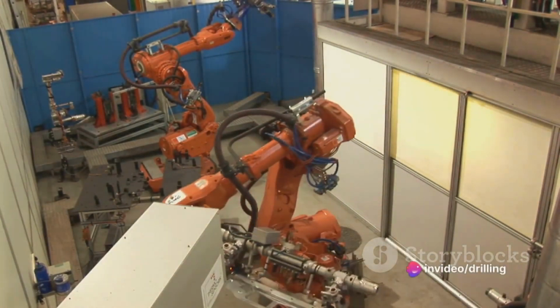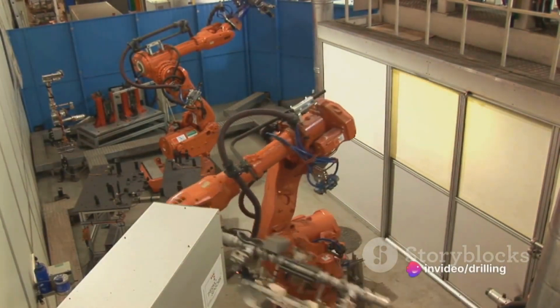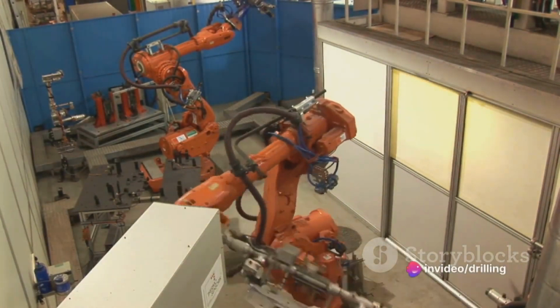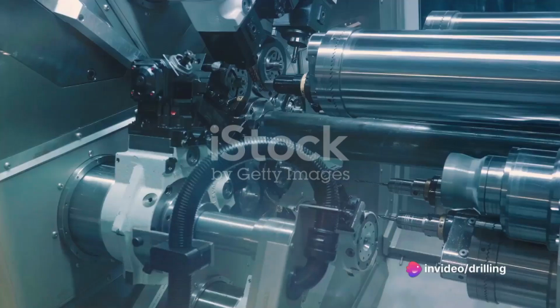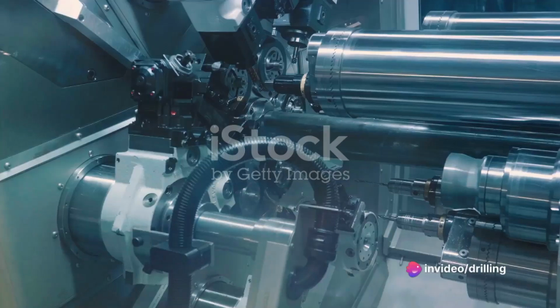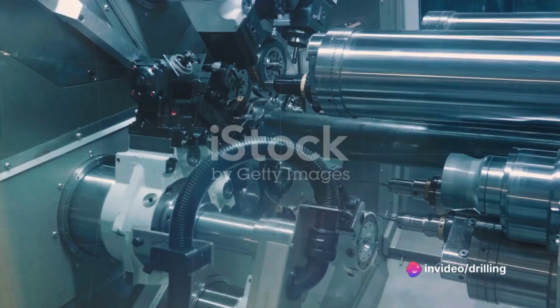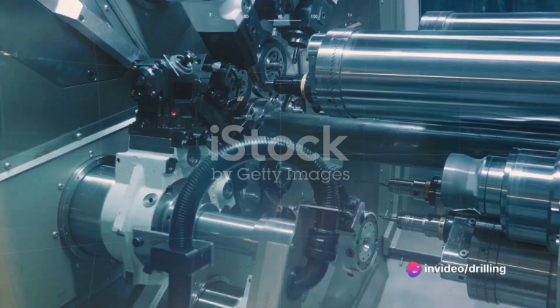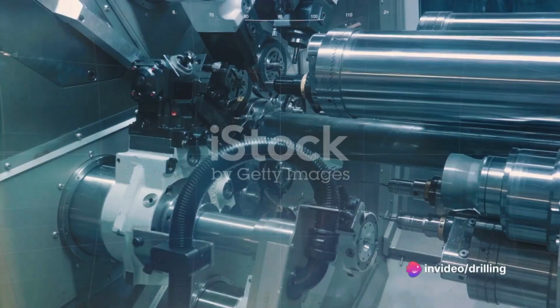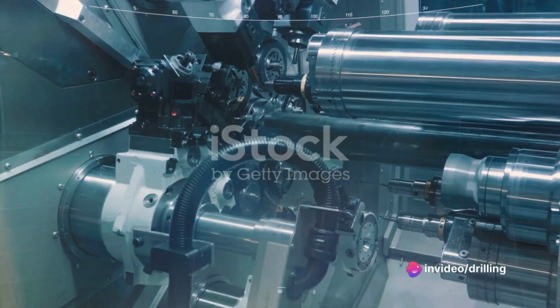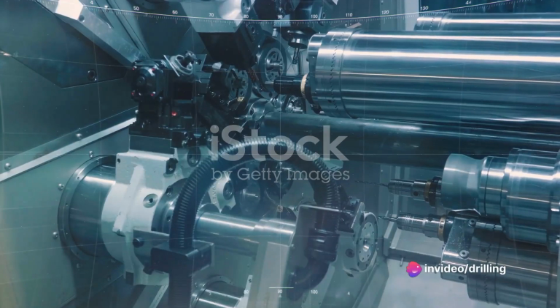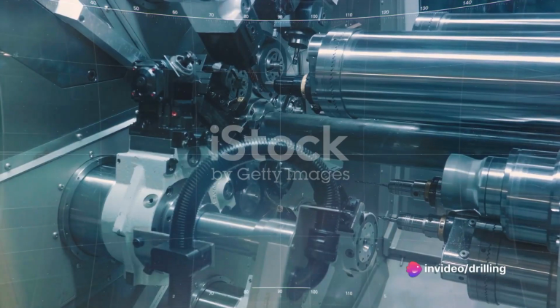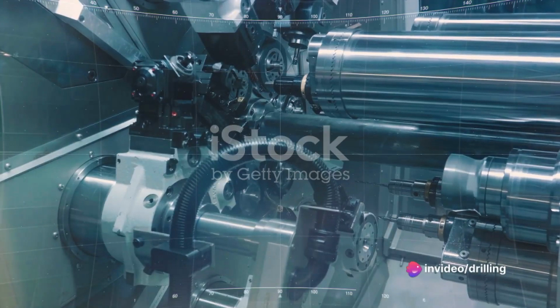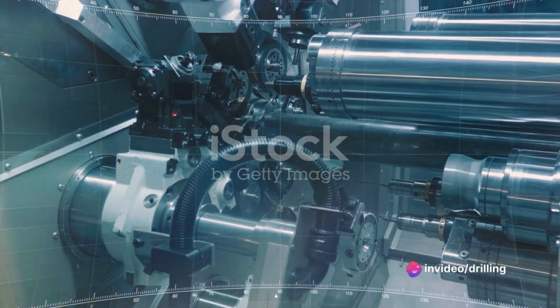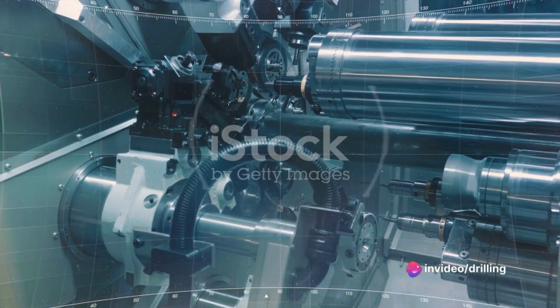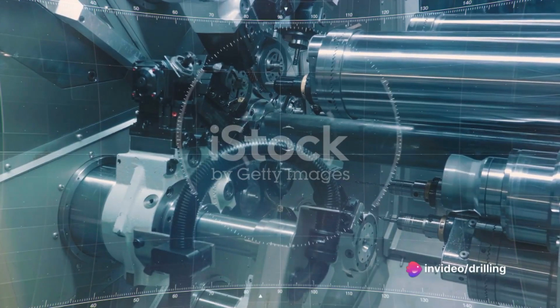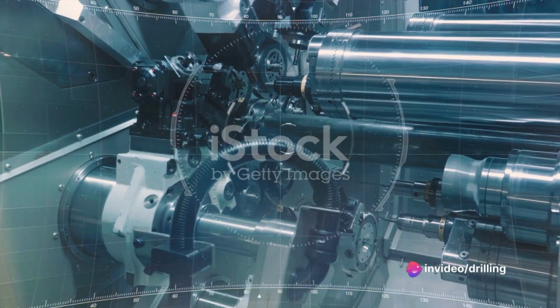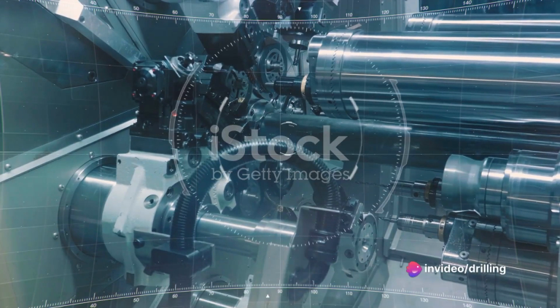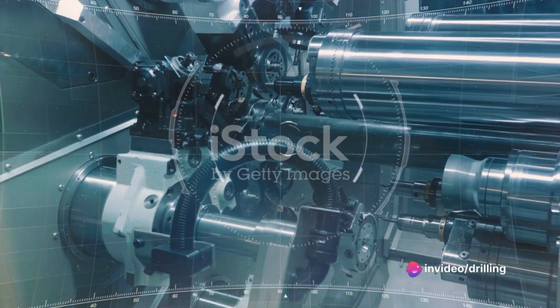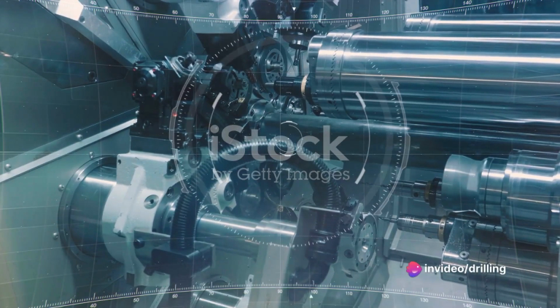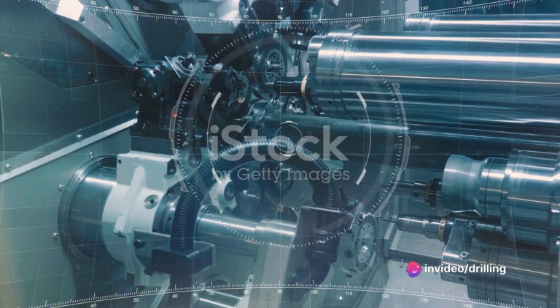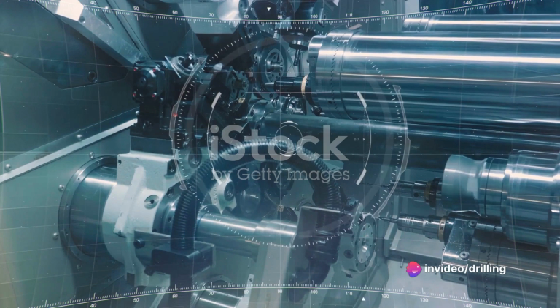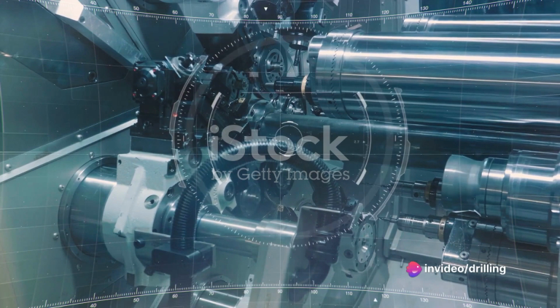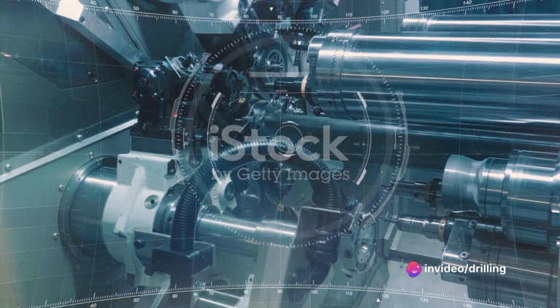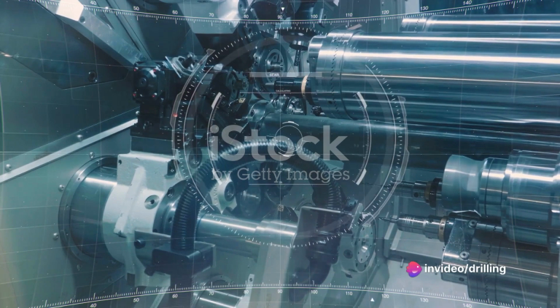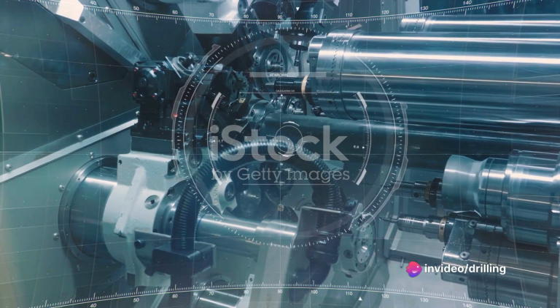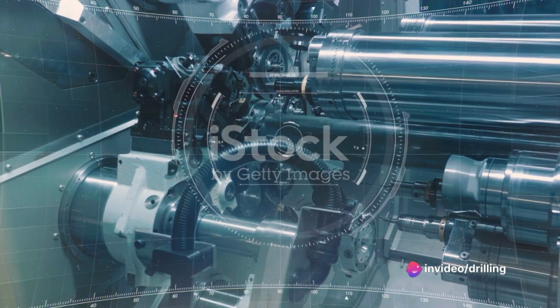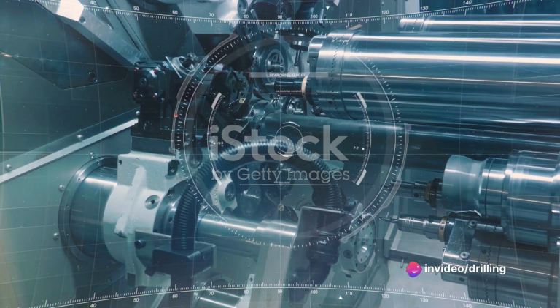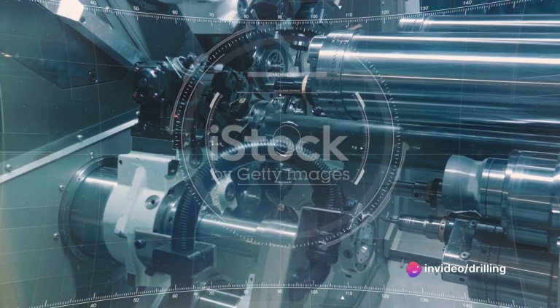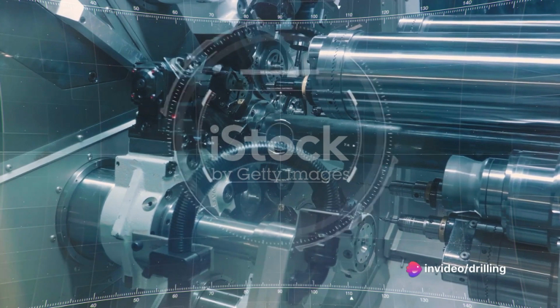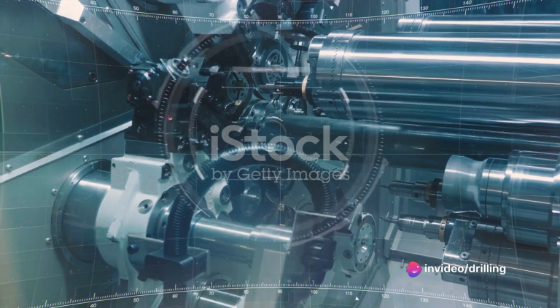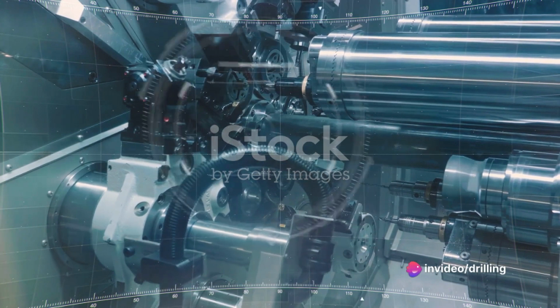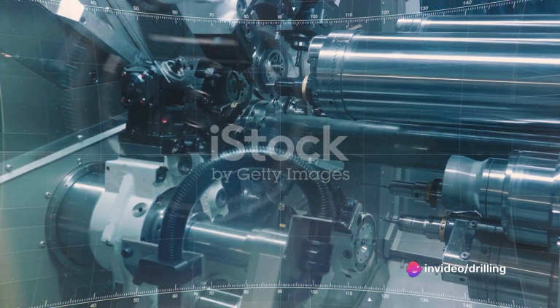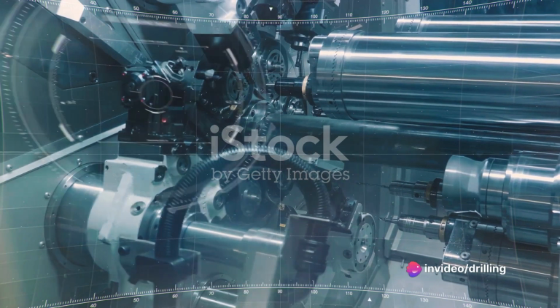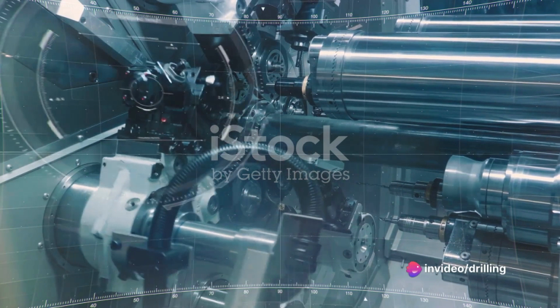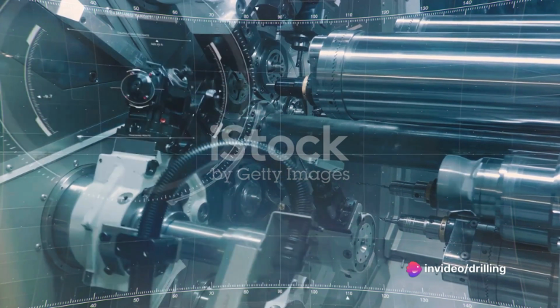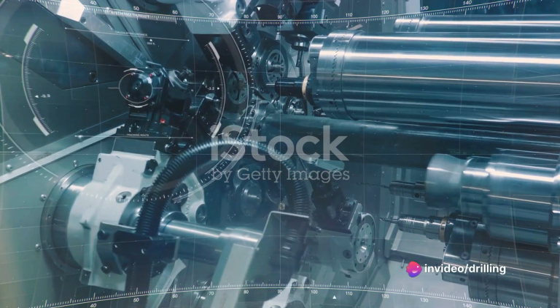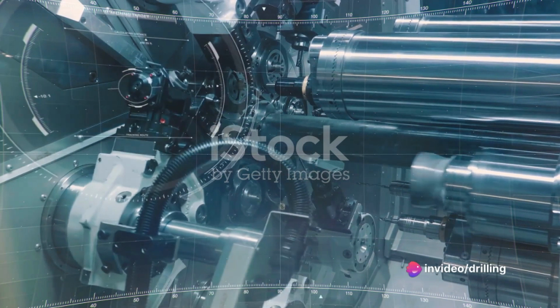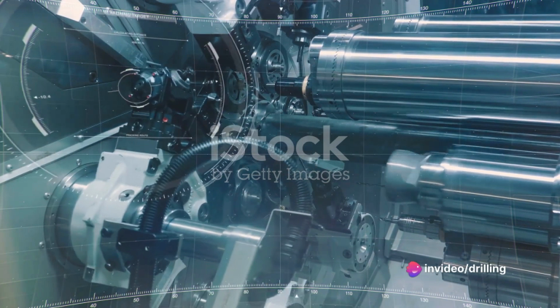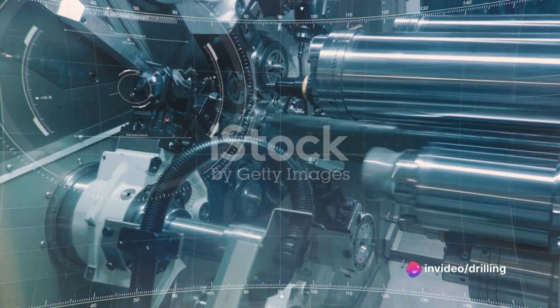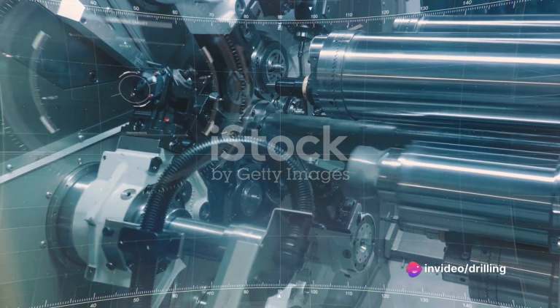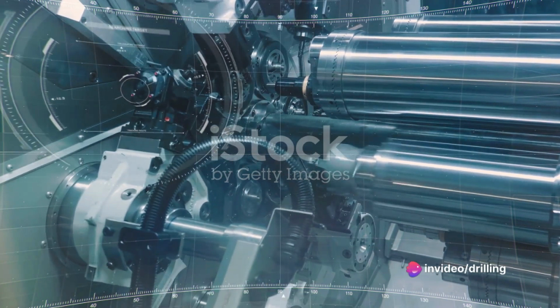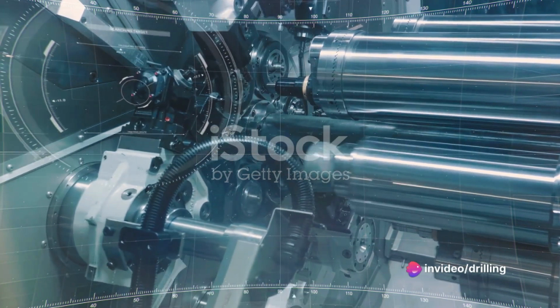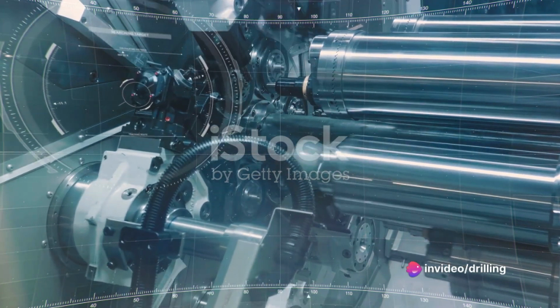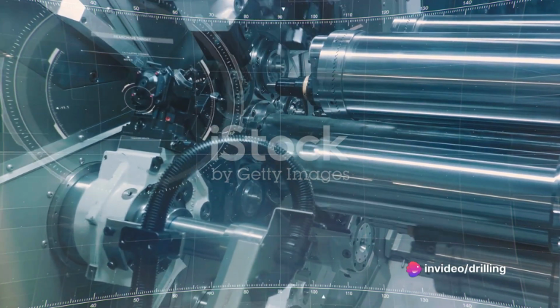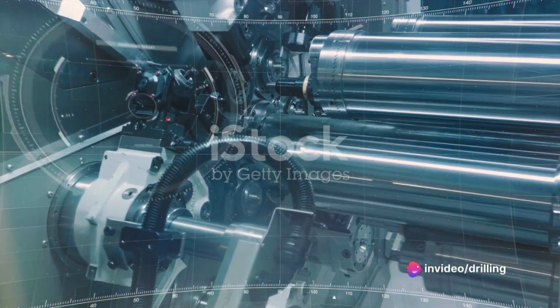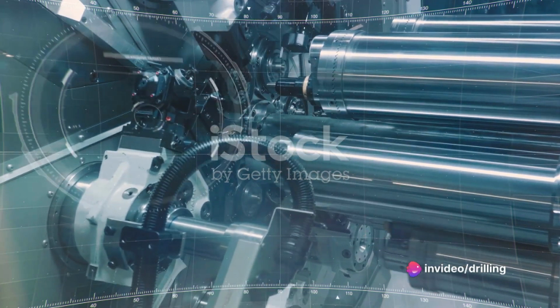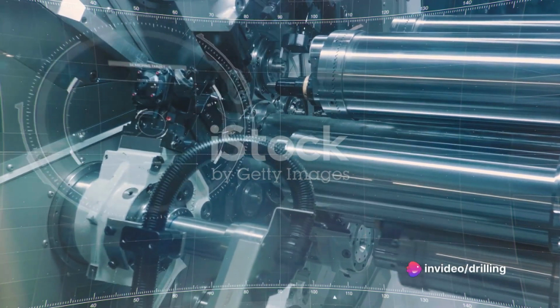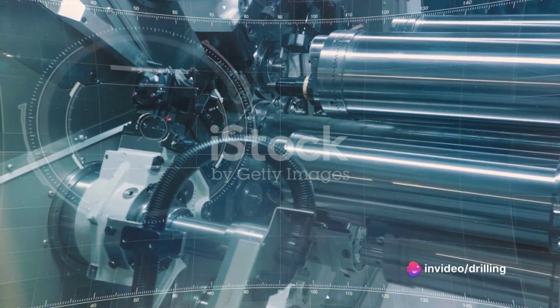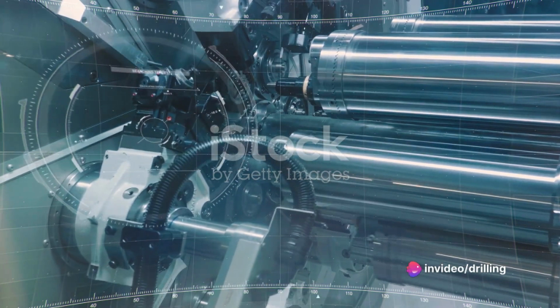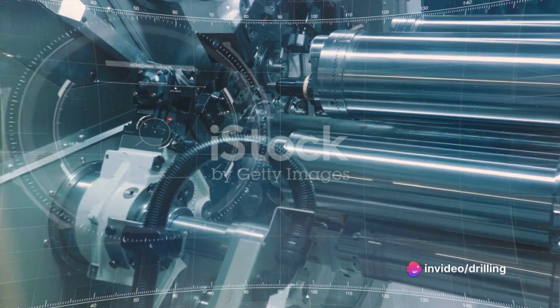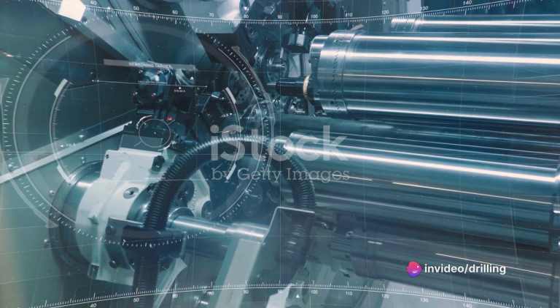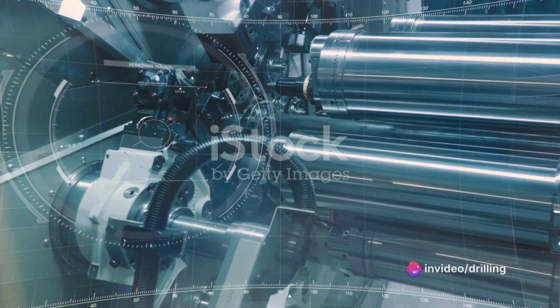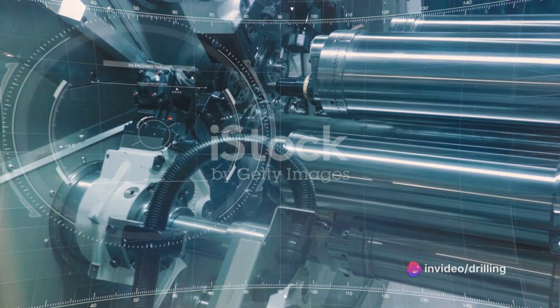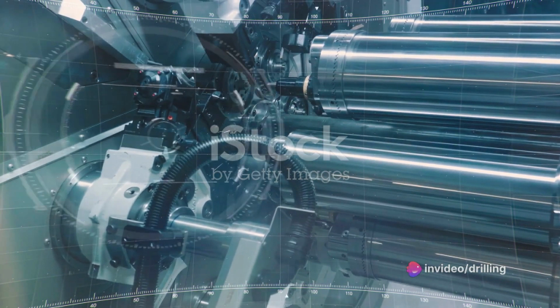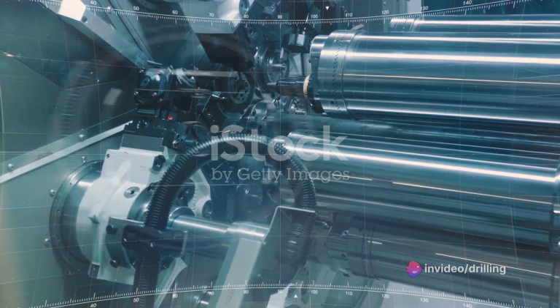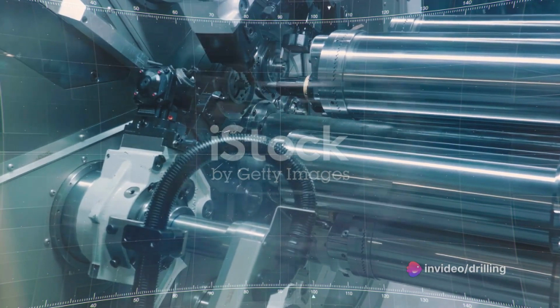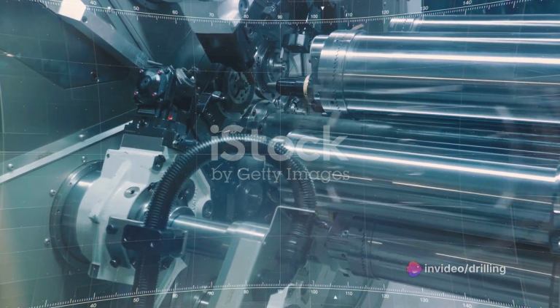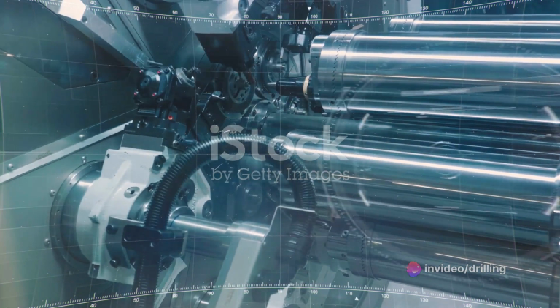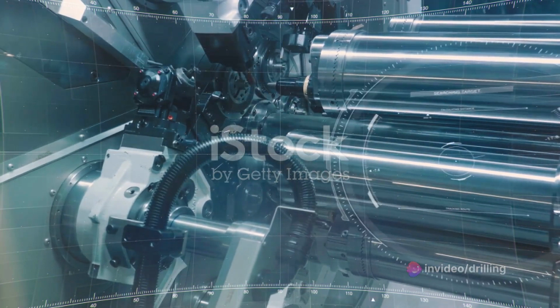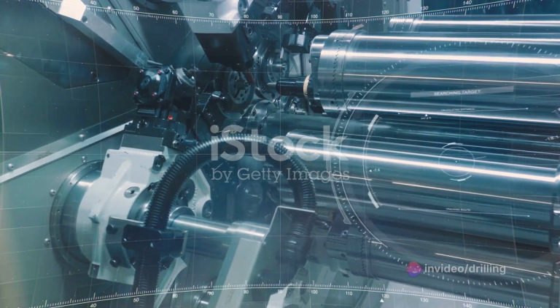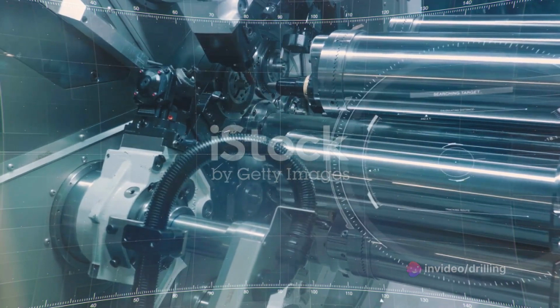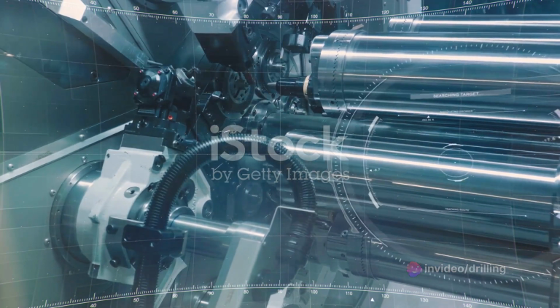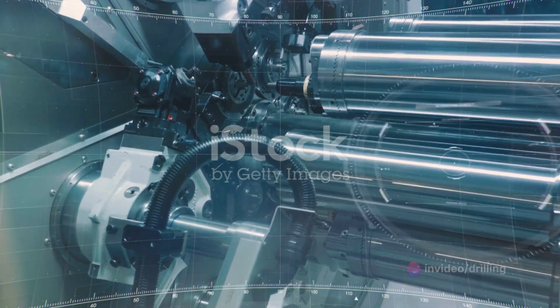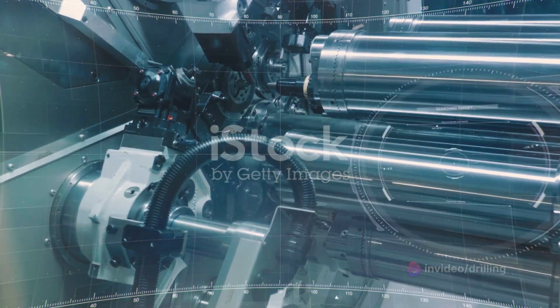Robotics is the science and engineering of creating machines that can perform complex actions automatically and repeatedly.